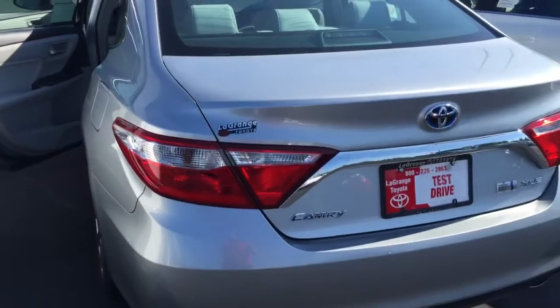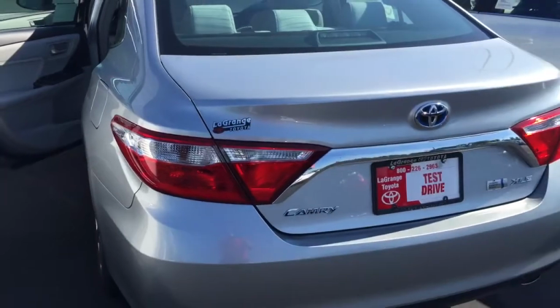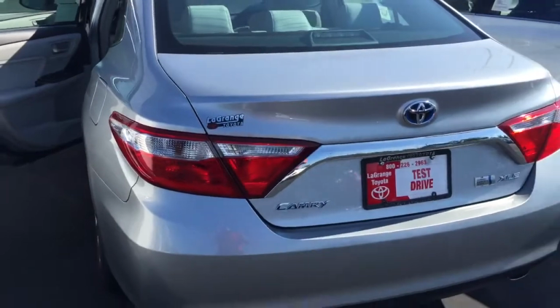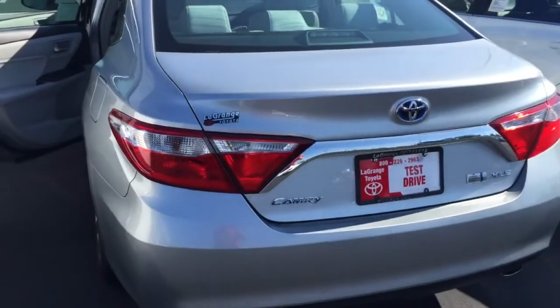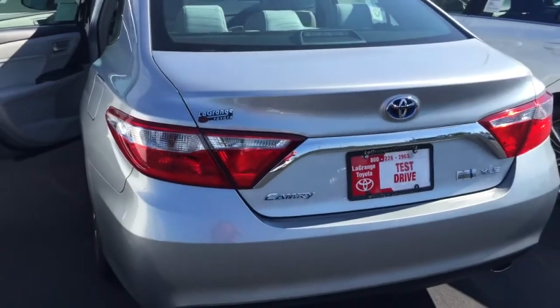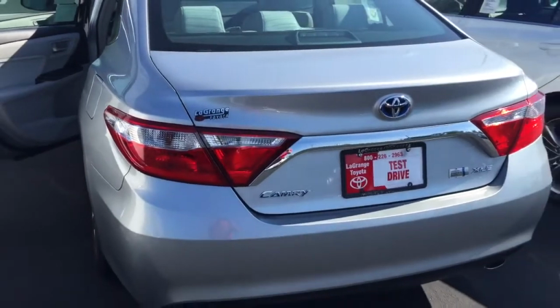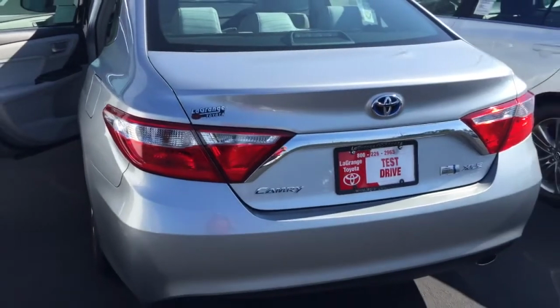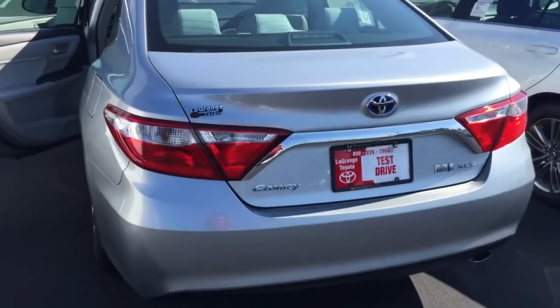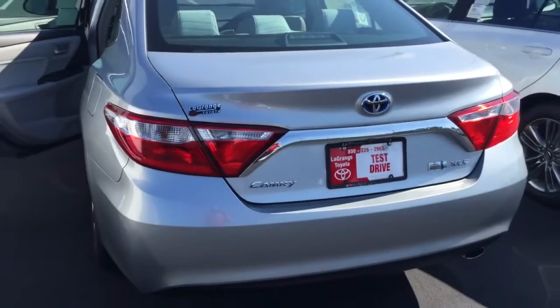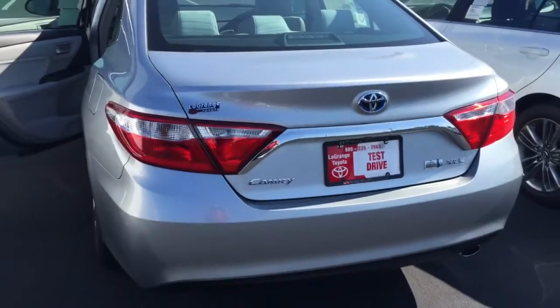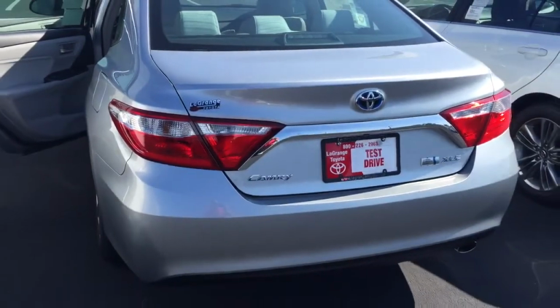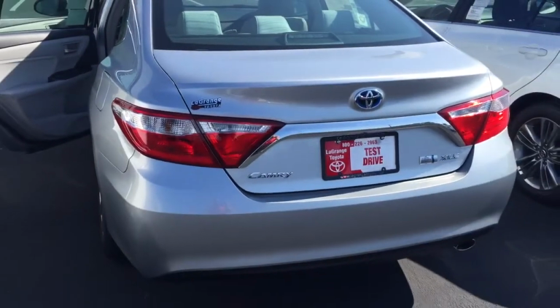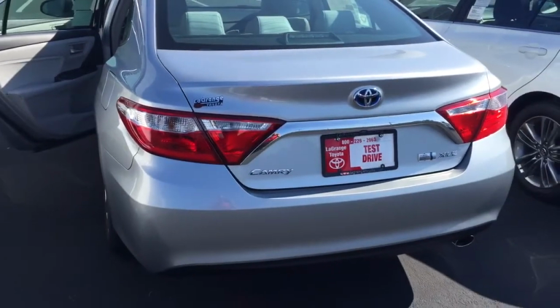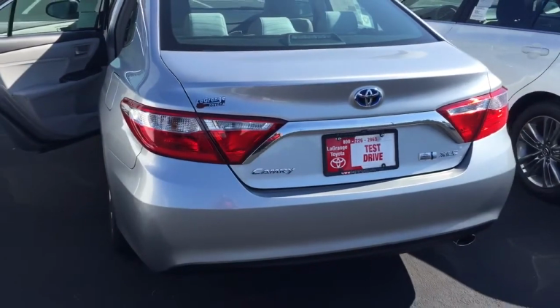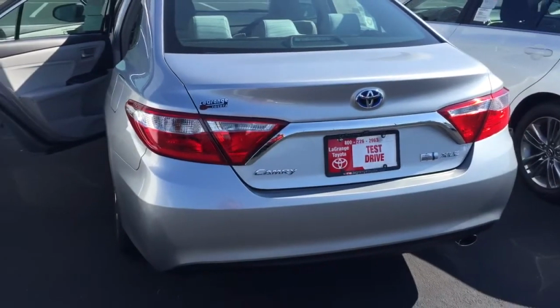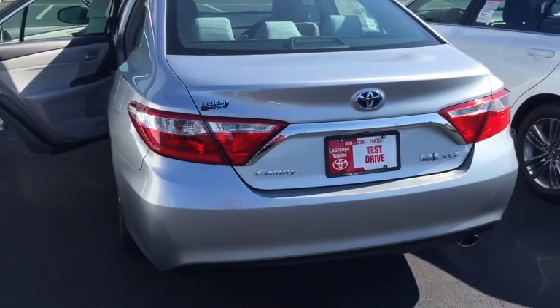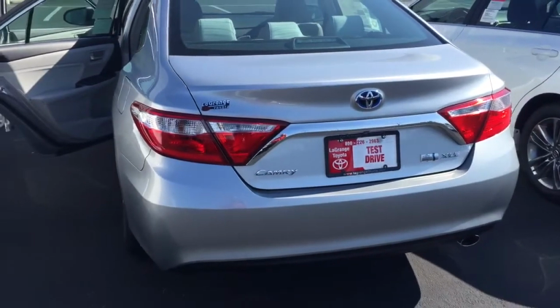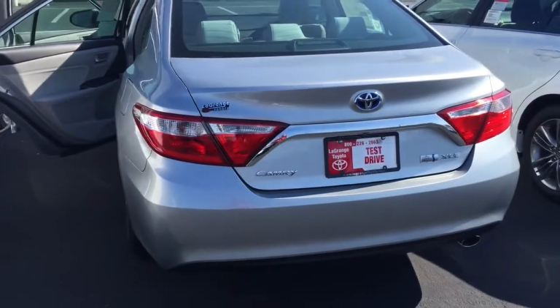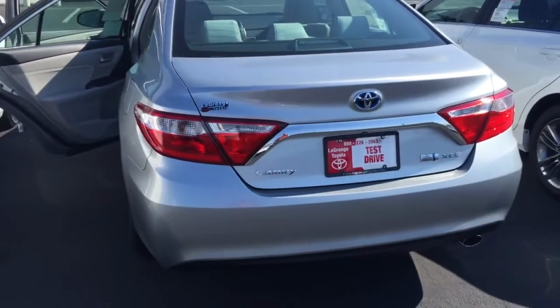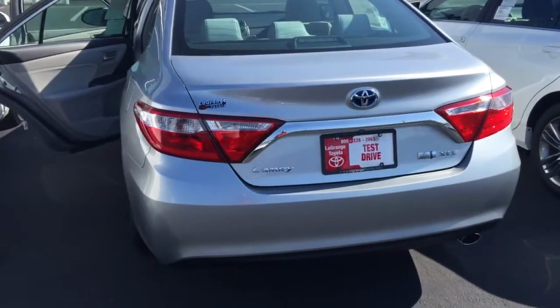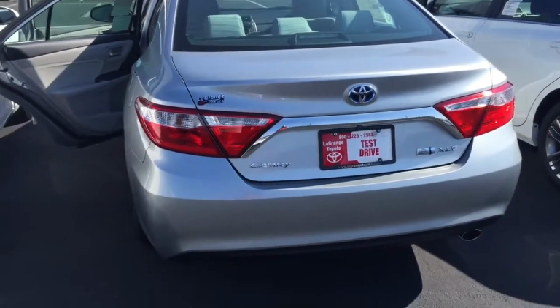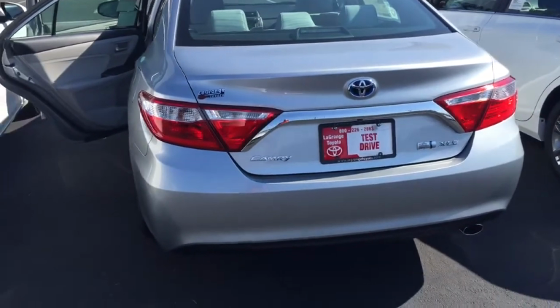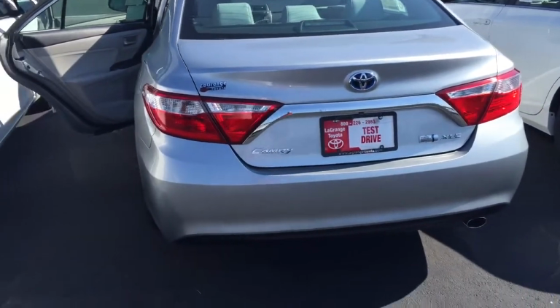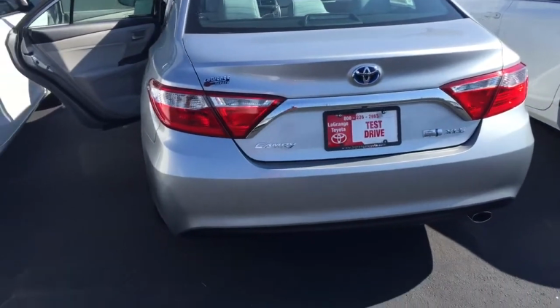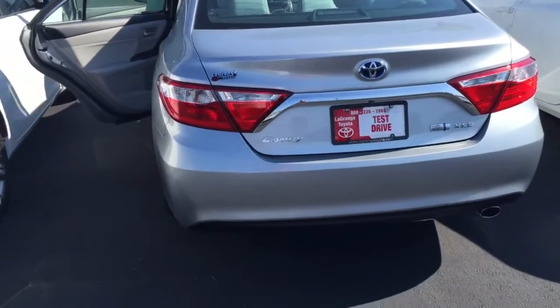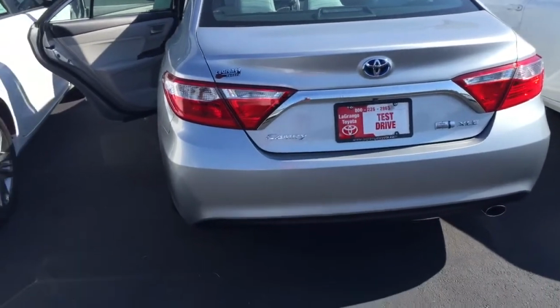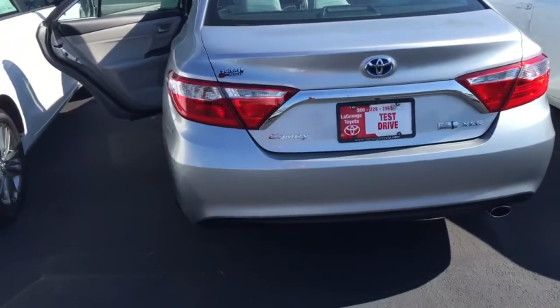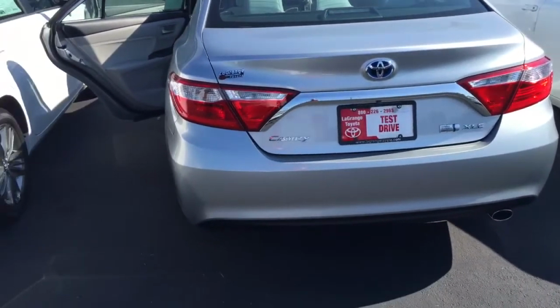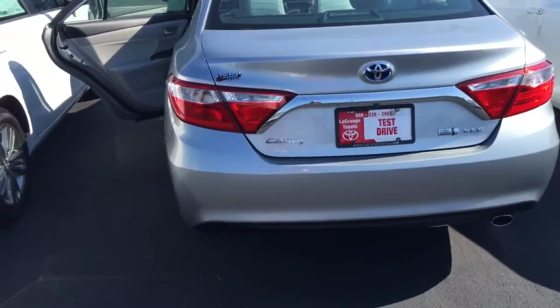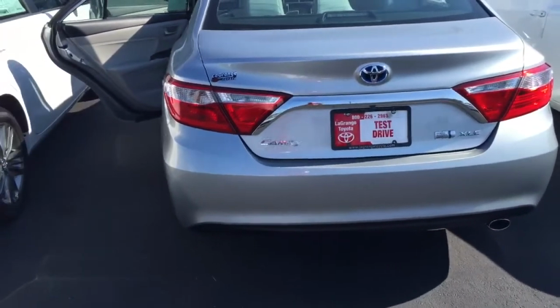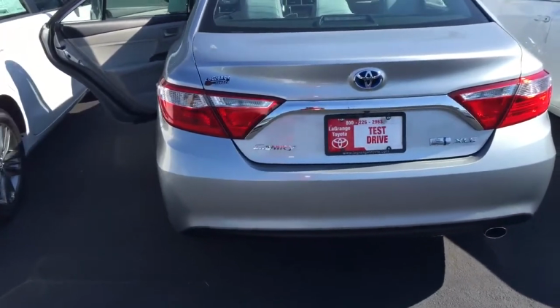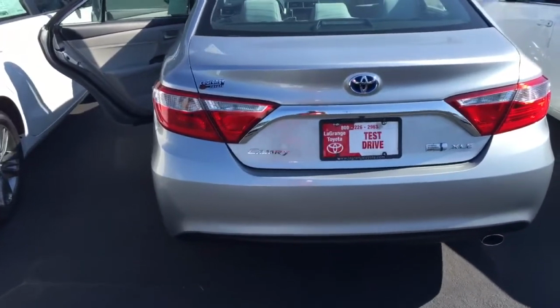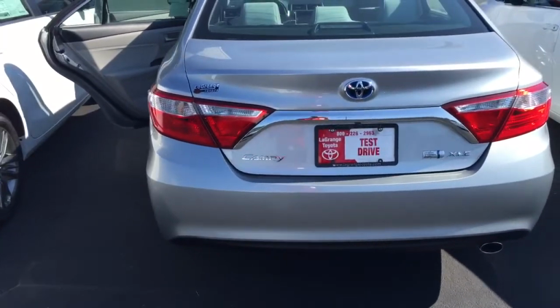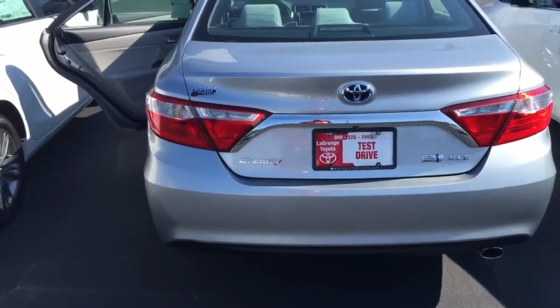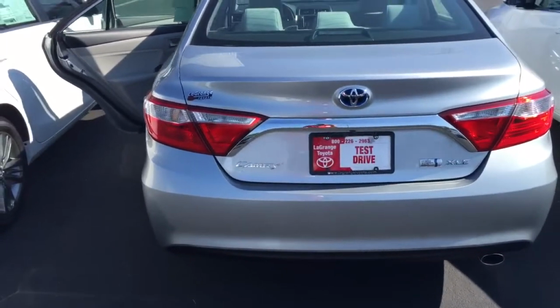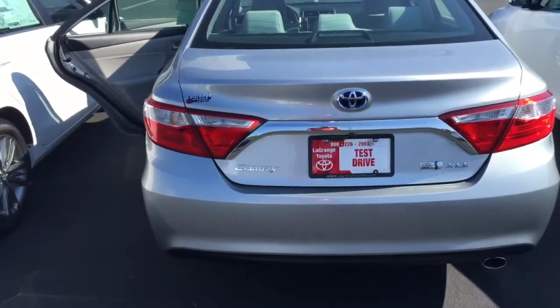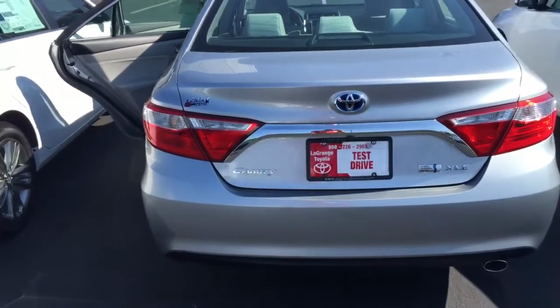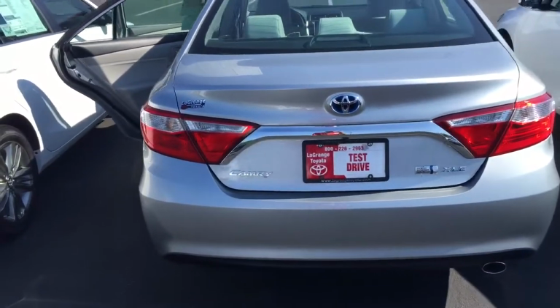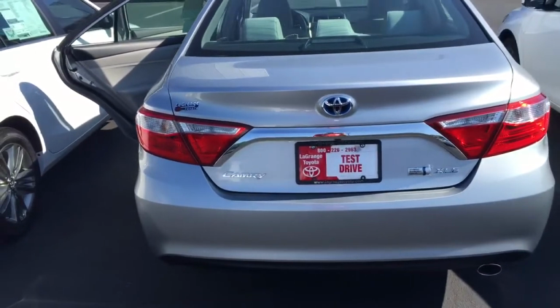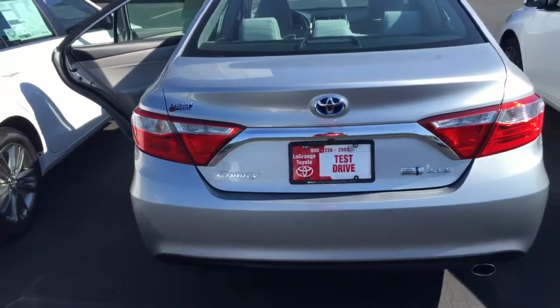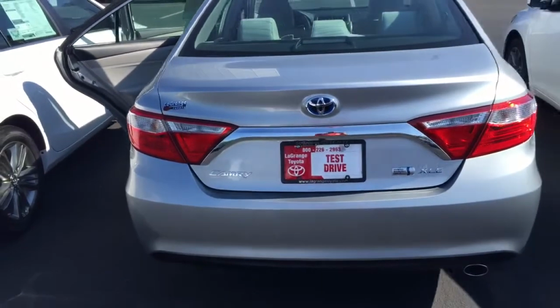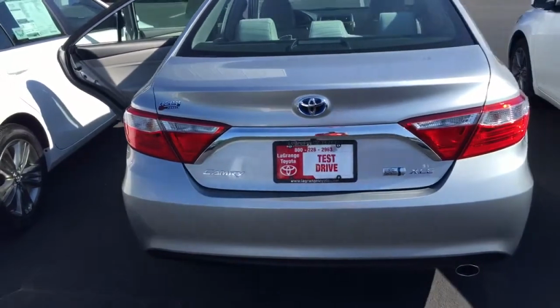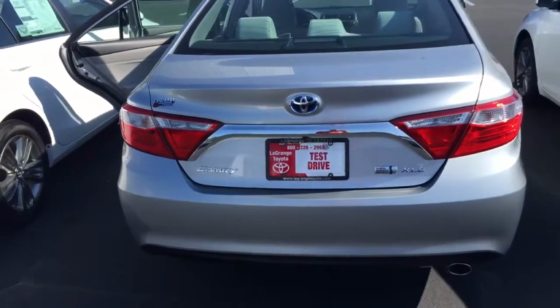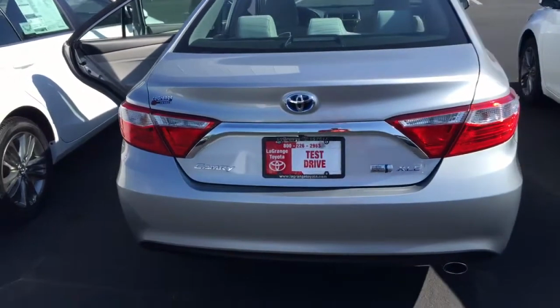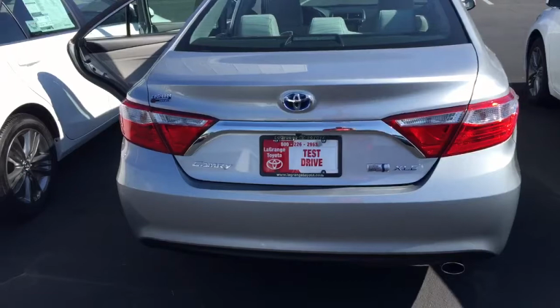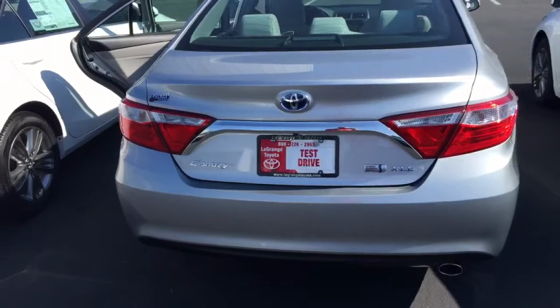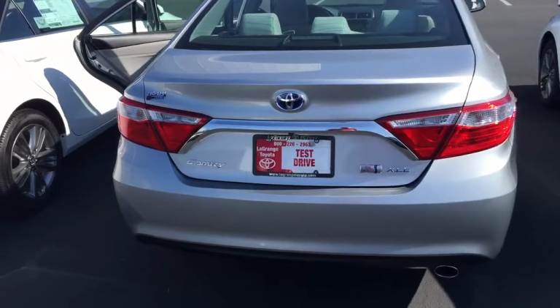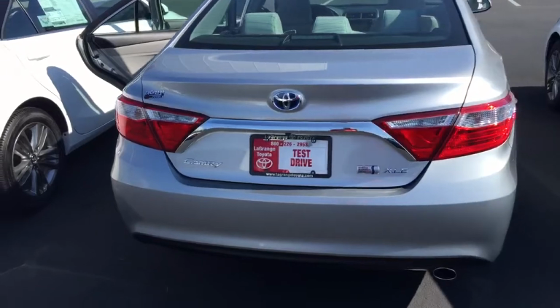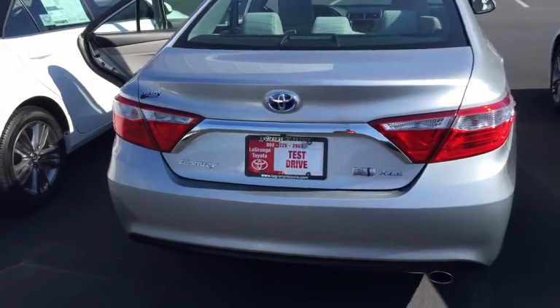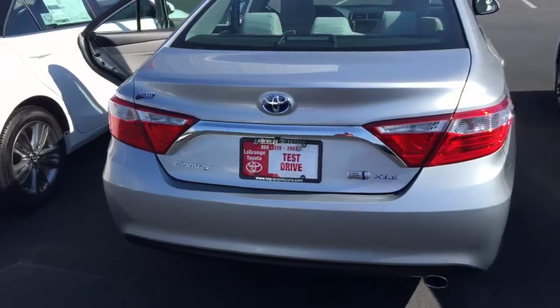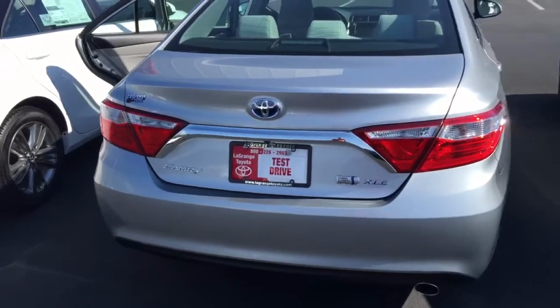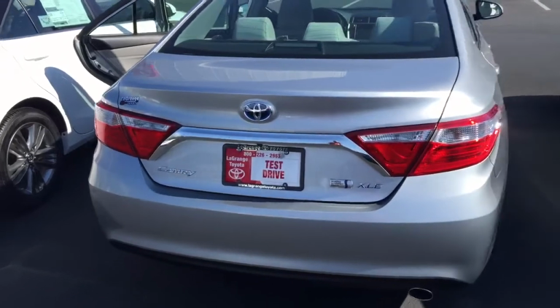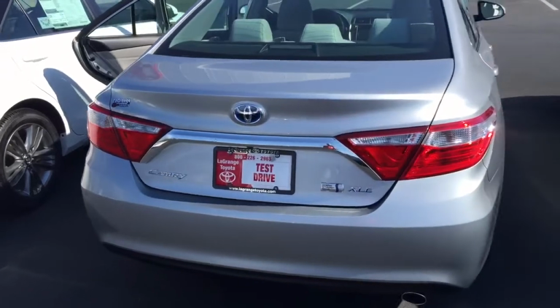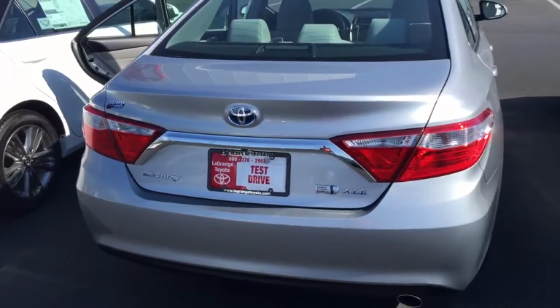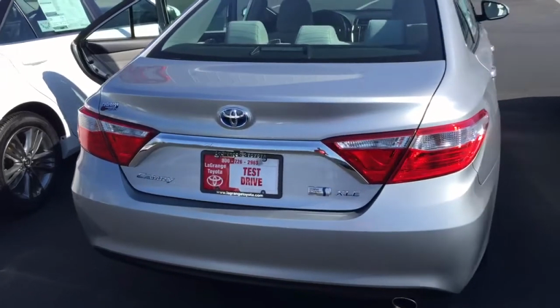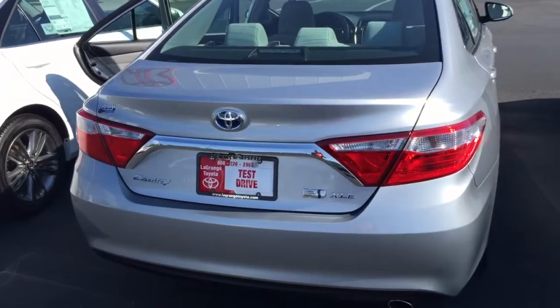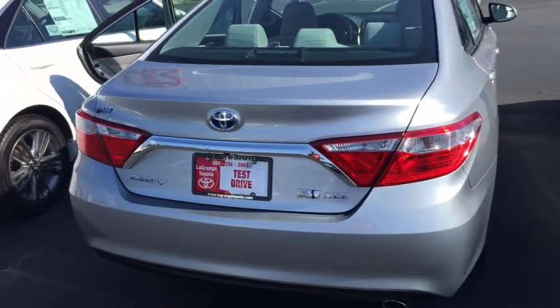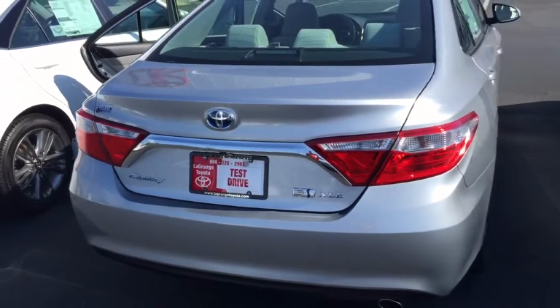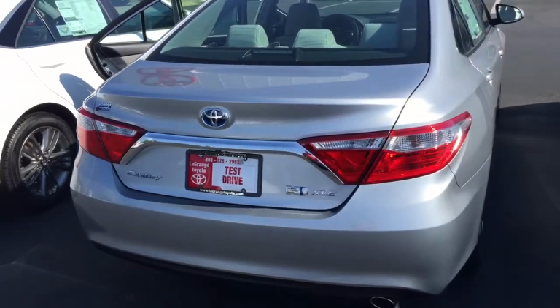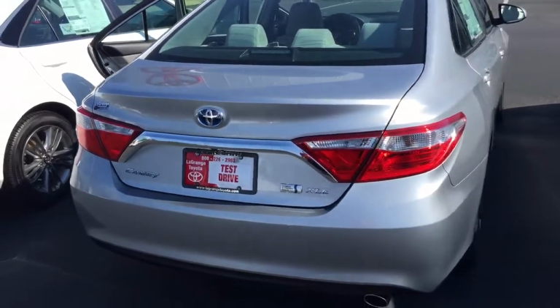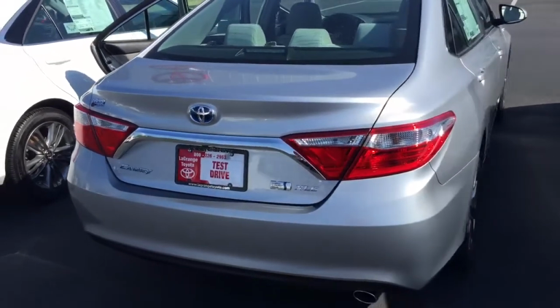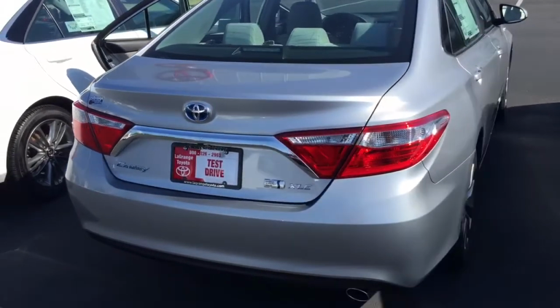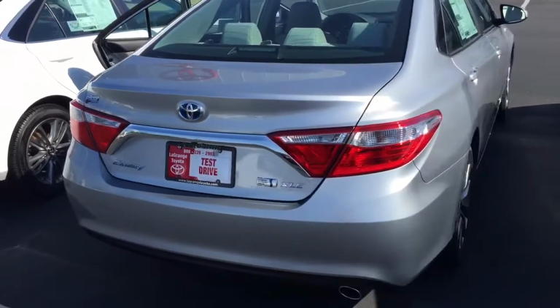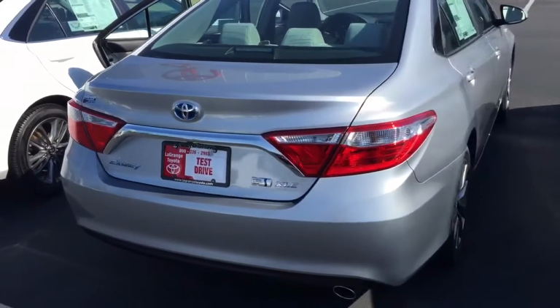Heated seat controls and plenty of room in the back. Christine, I hope you received the pricing I sent you — this is the right vehicle for you.